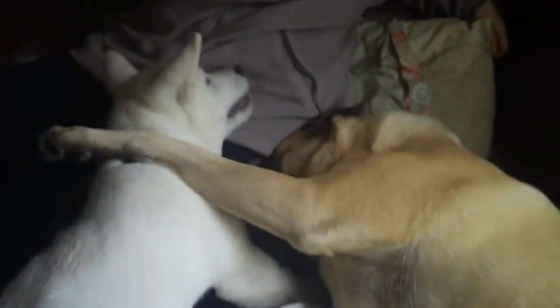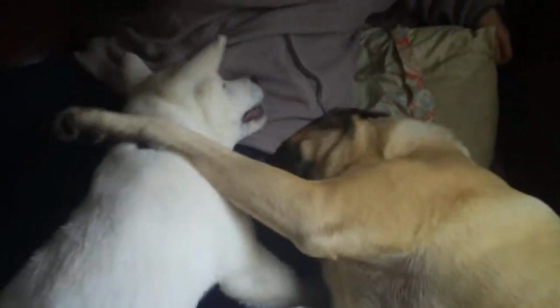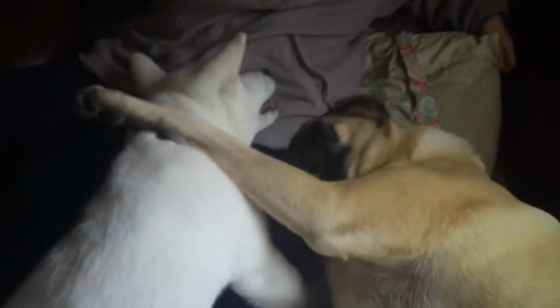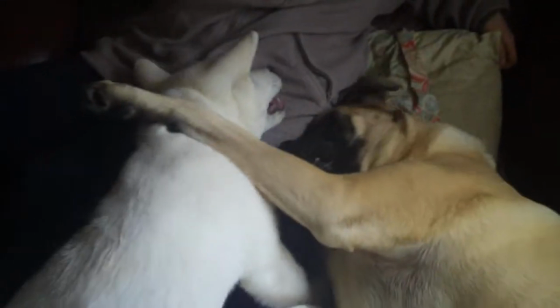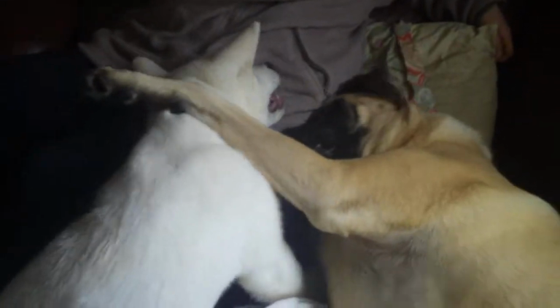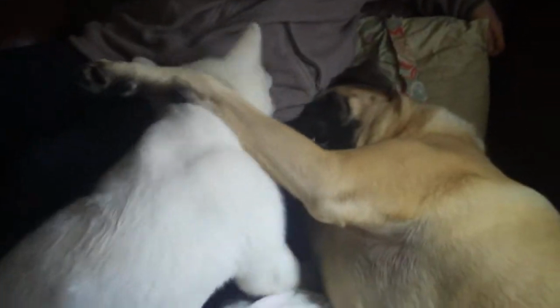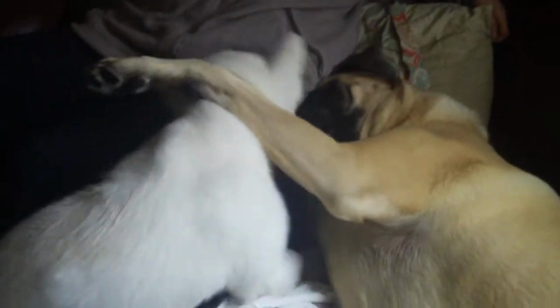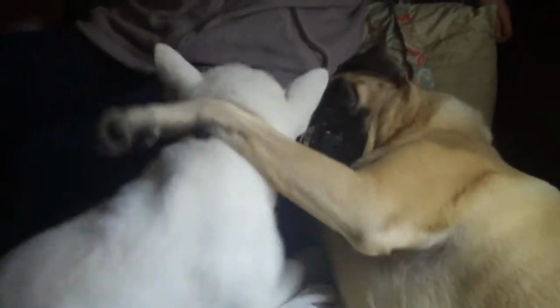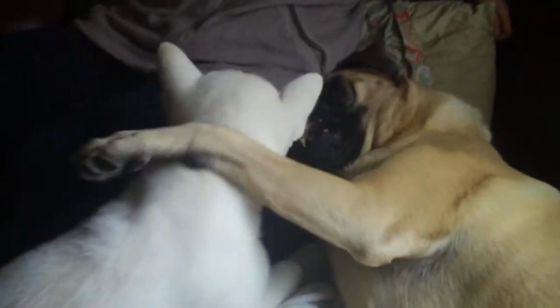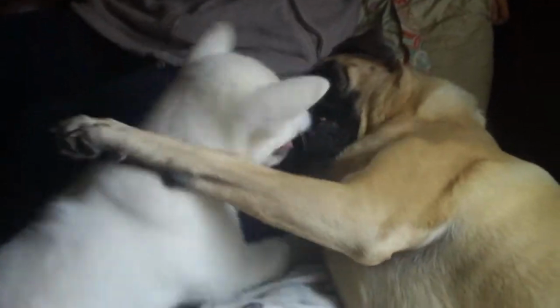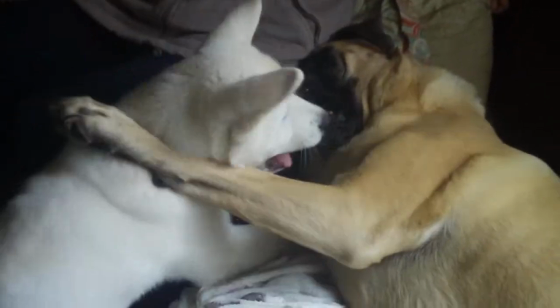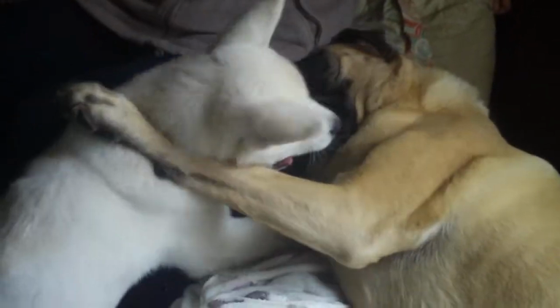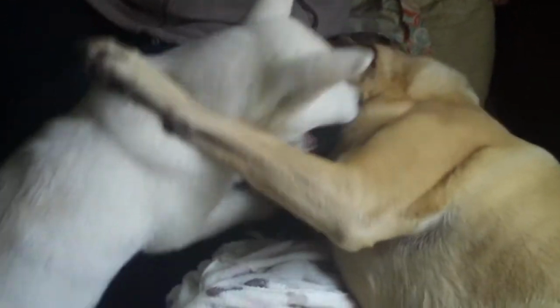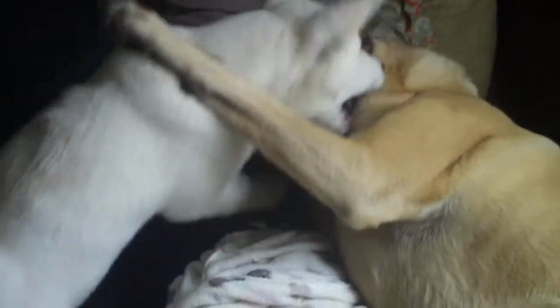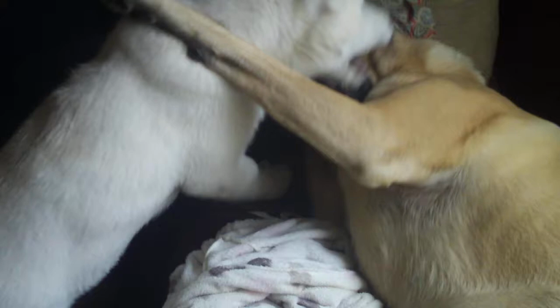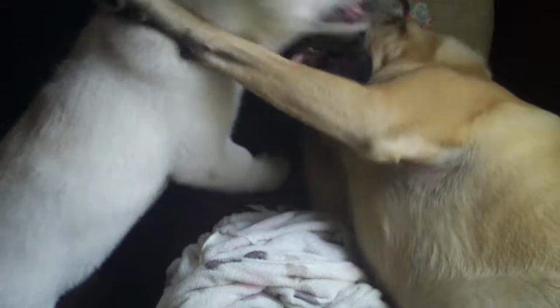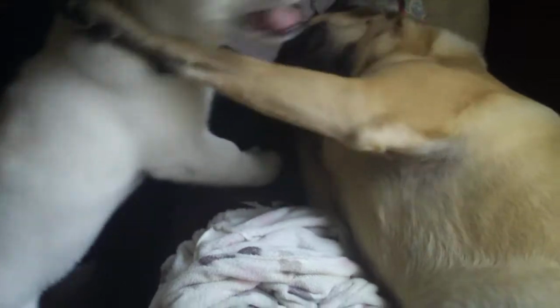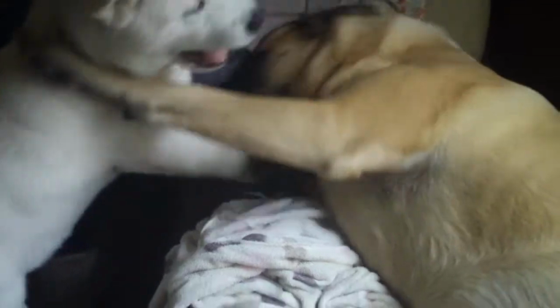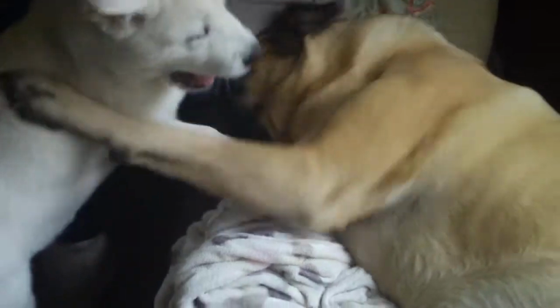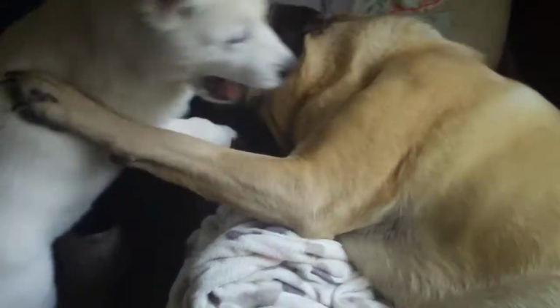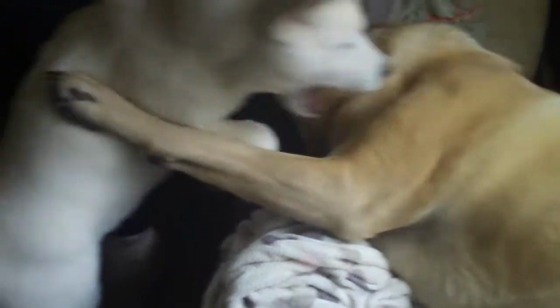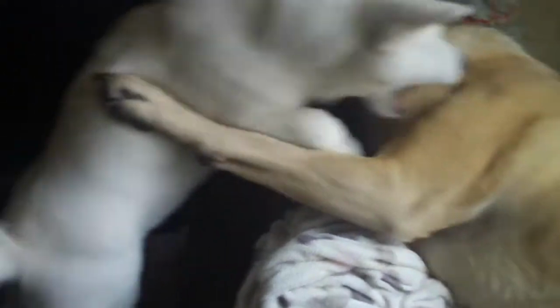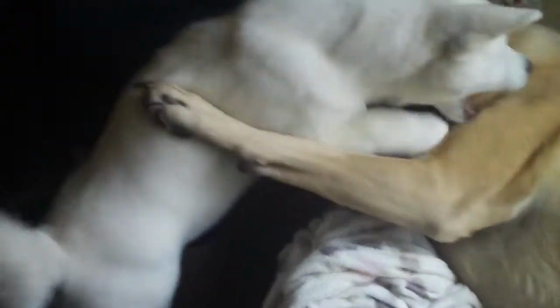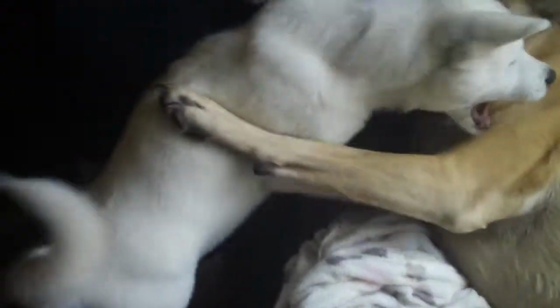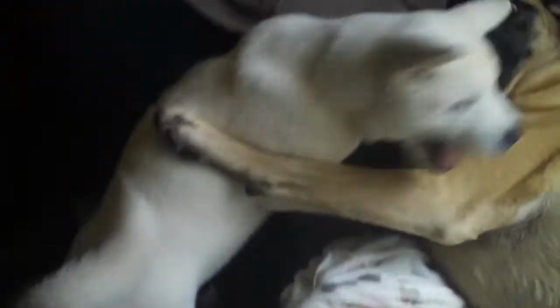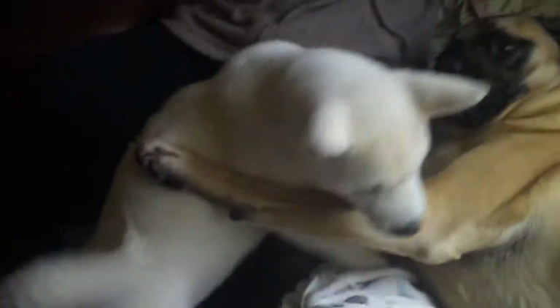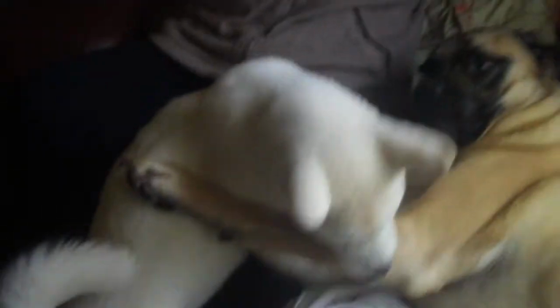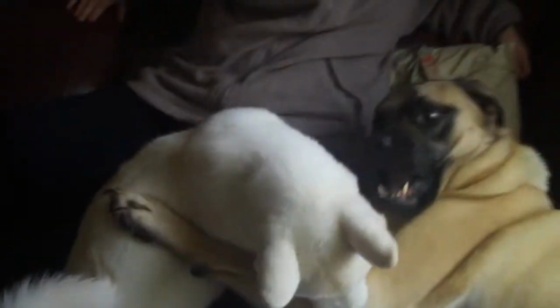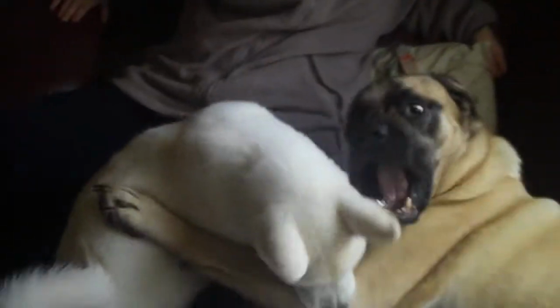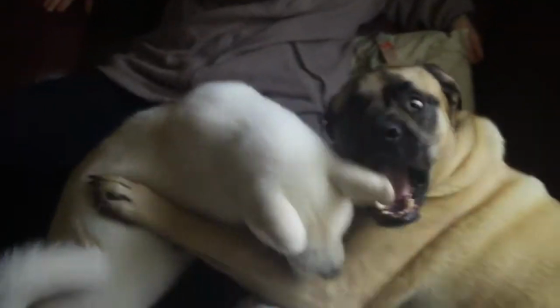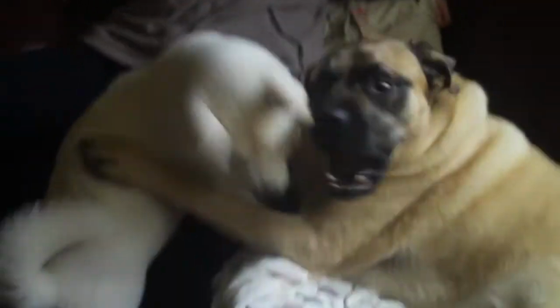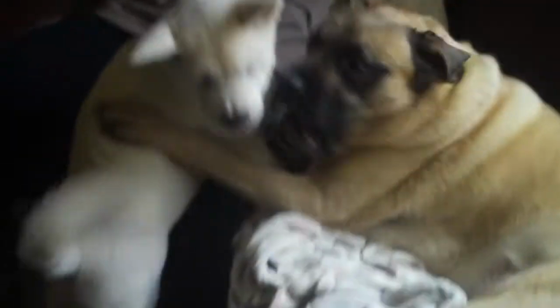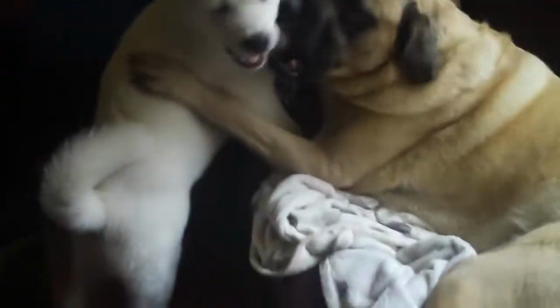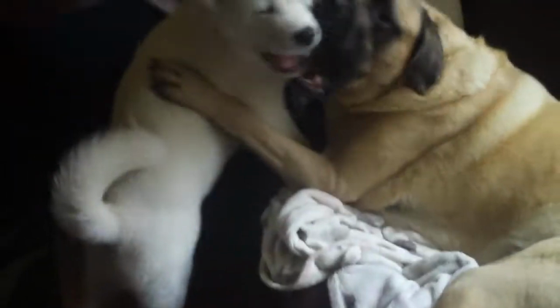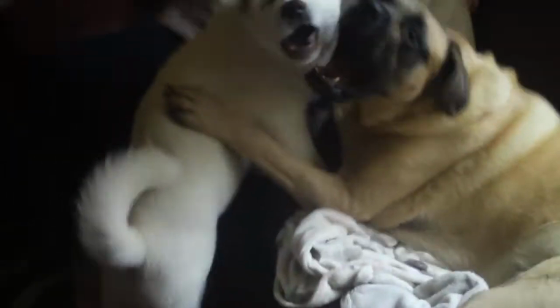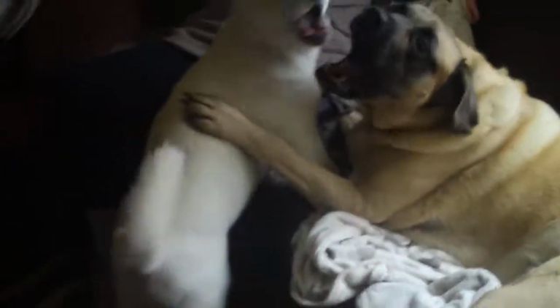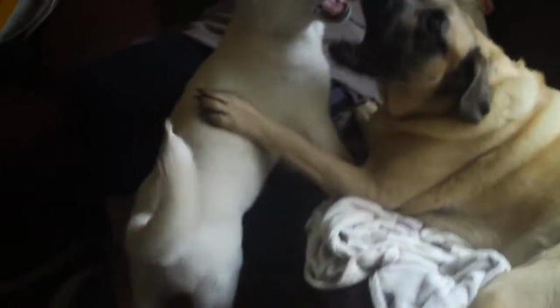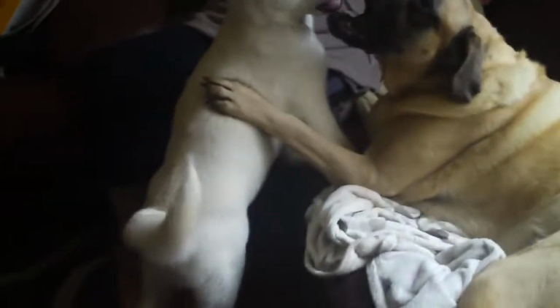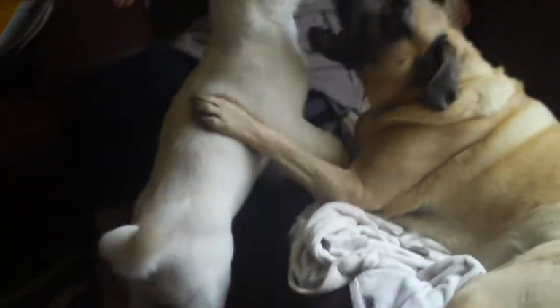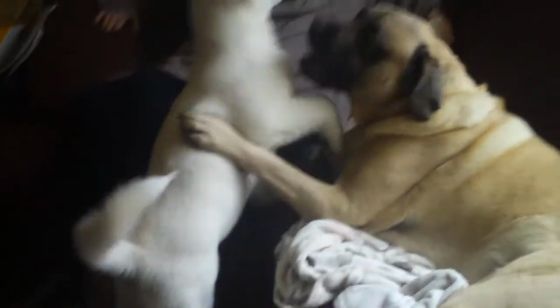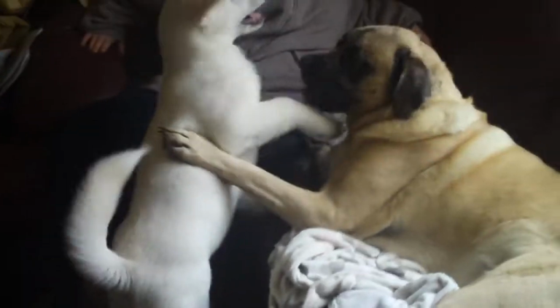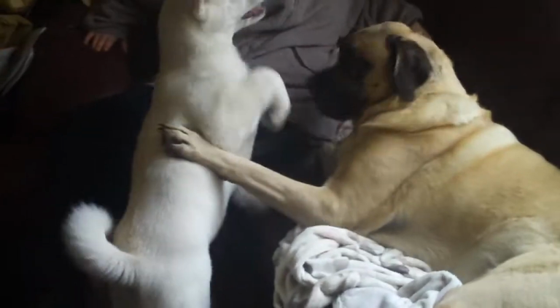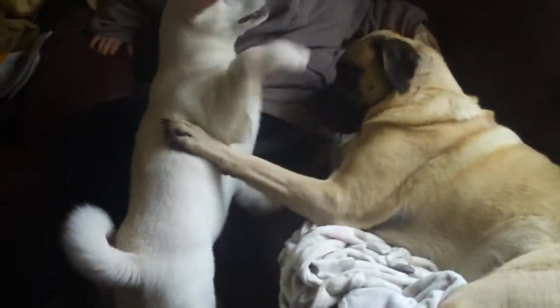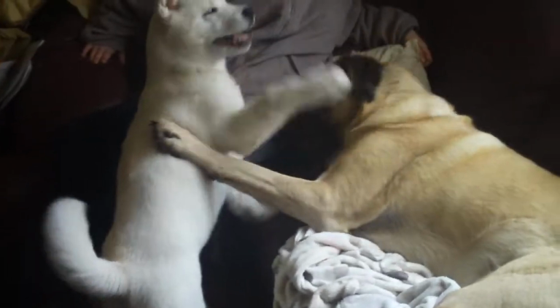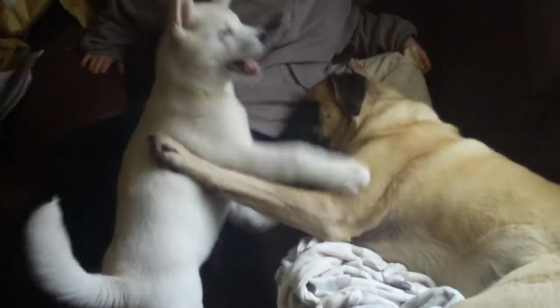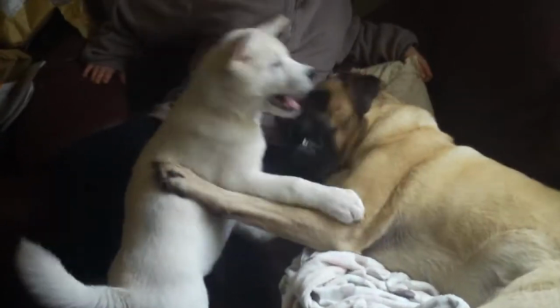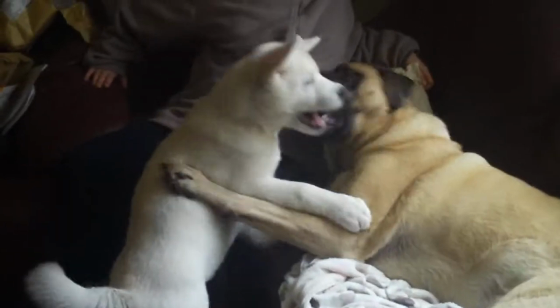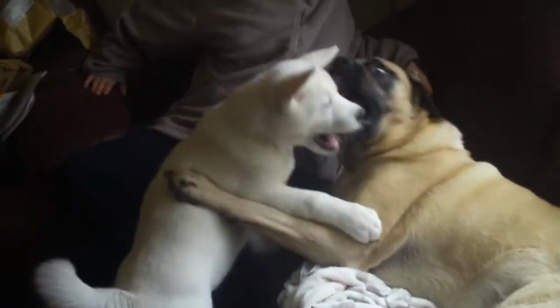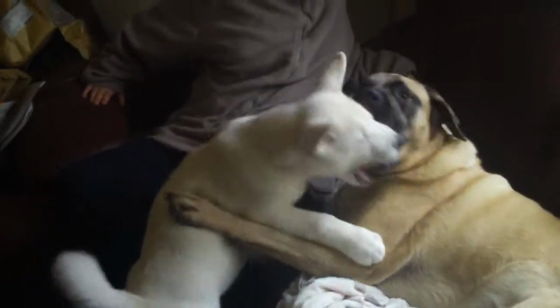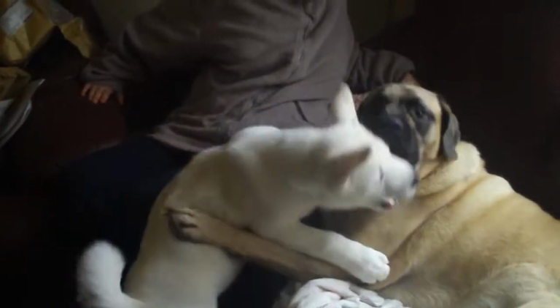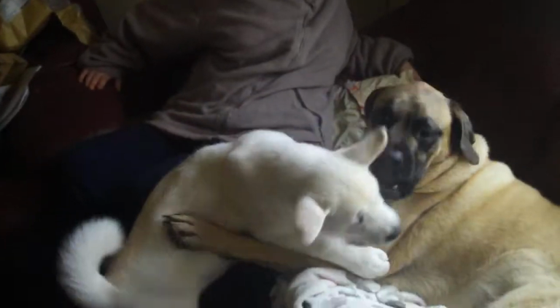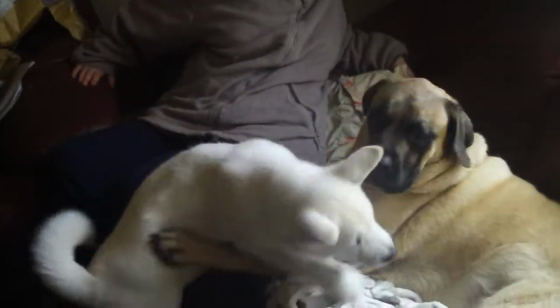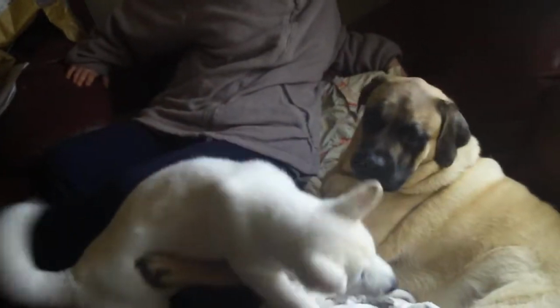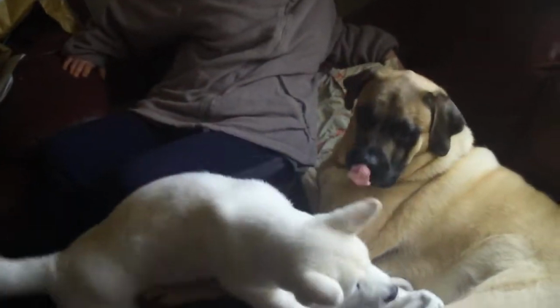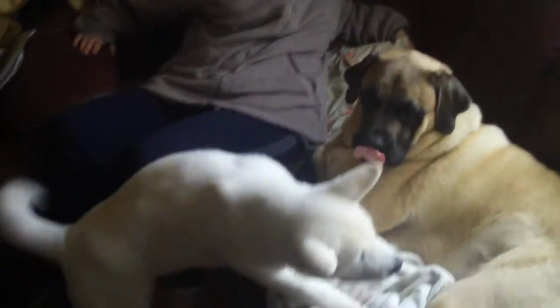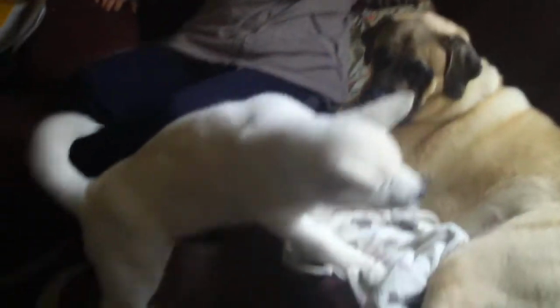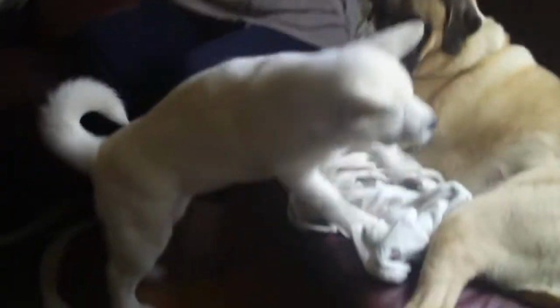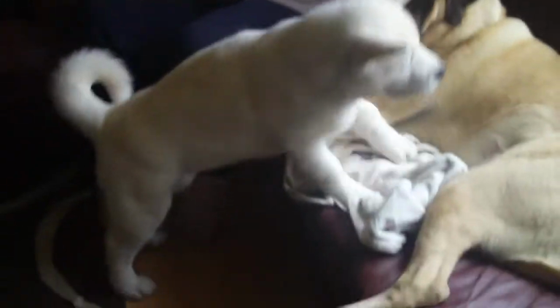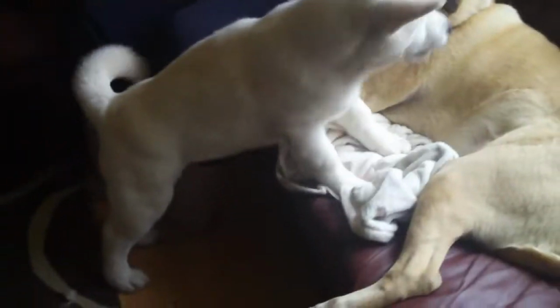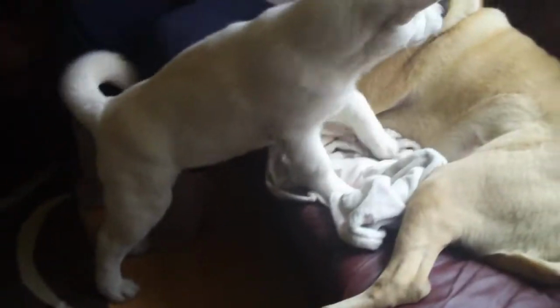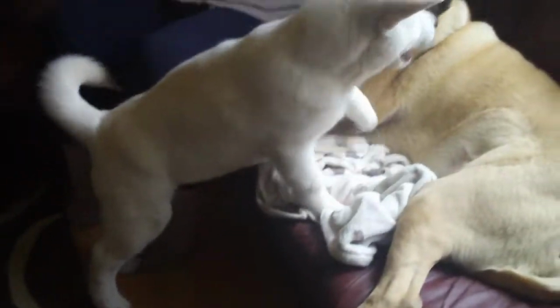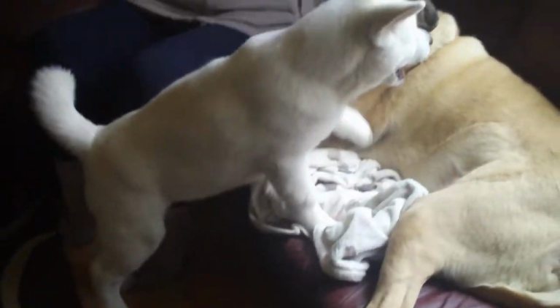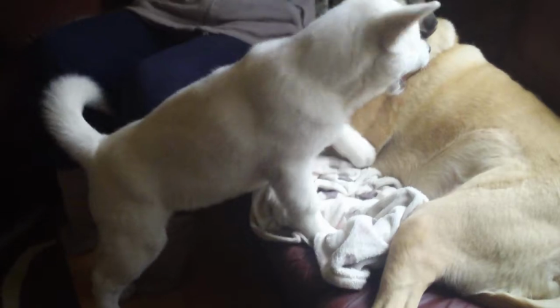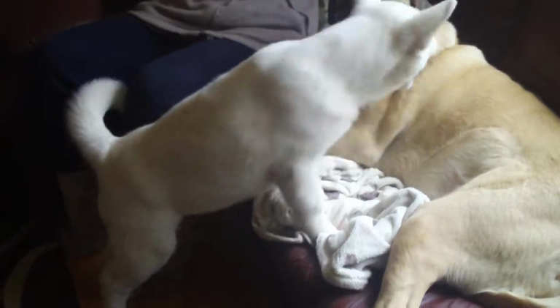New luxurious volume from the John Frieda collection. The instant relift that lasts. Style with luxurious volume blow-dry lotion.